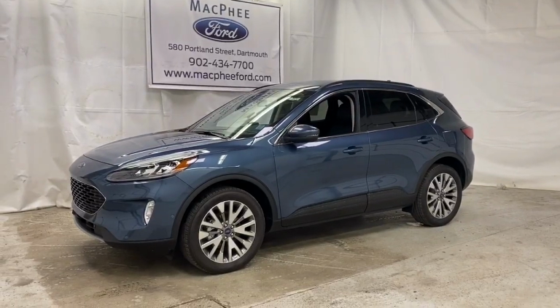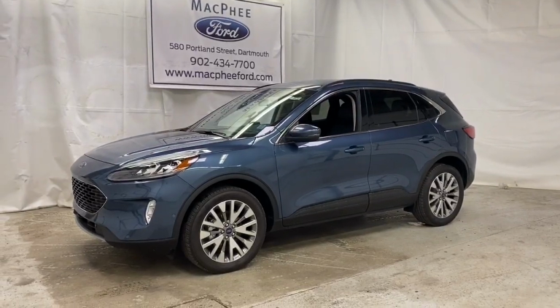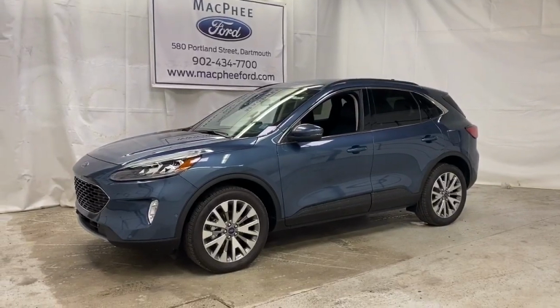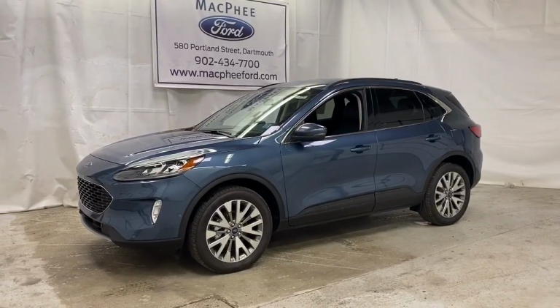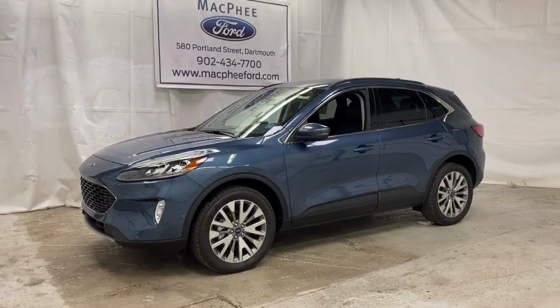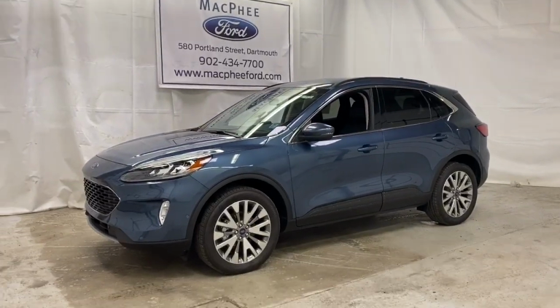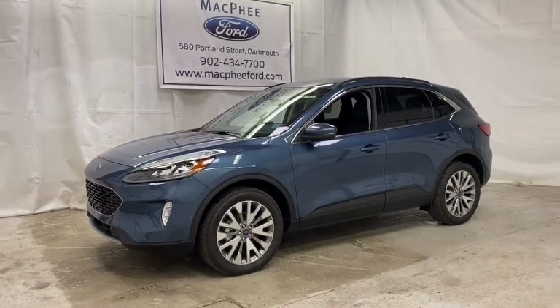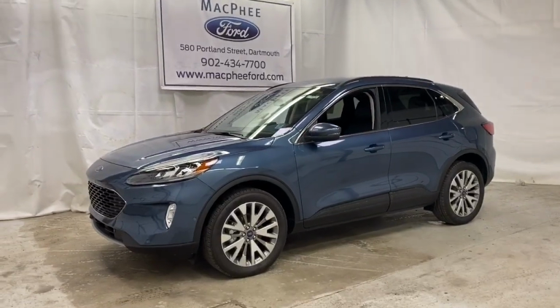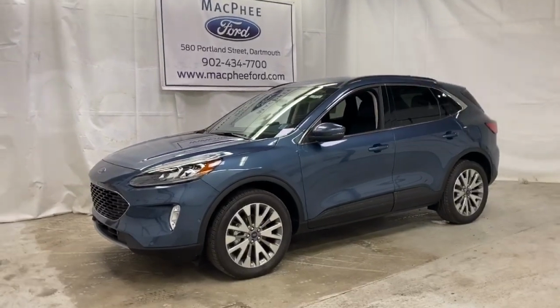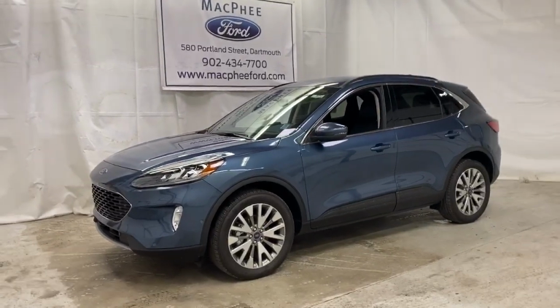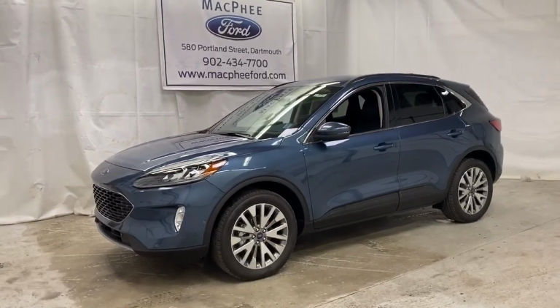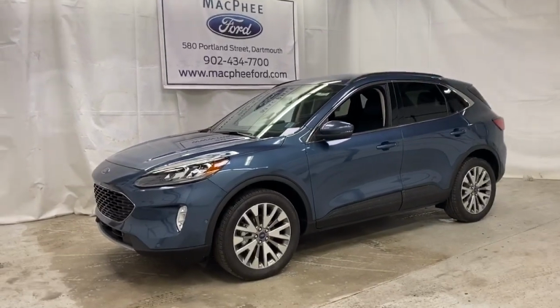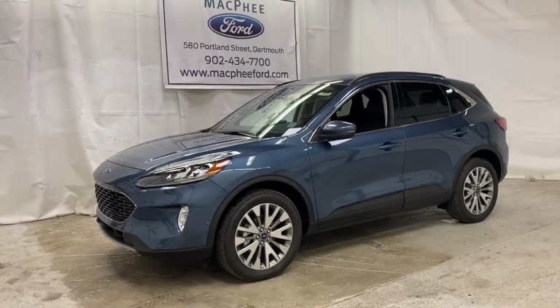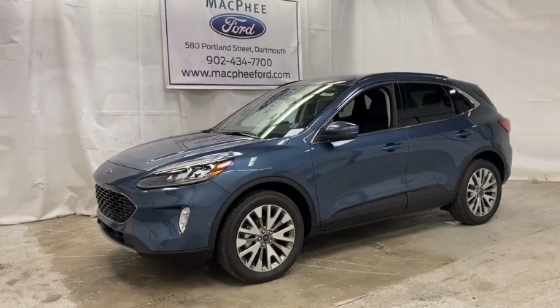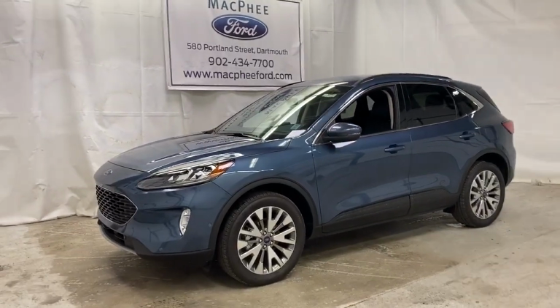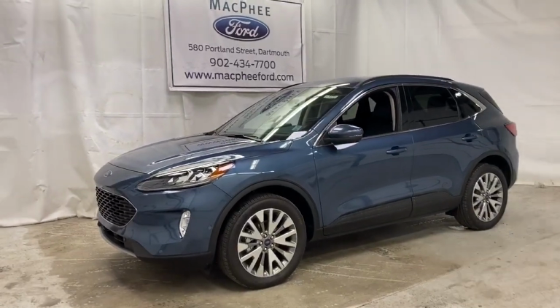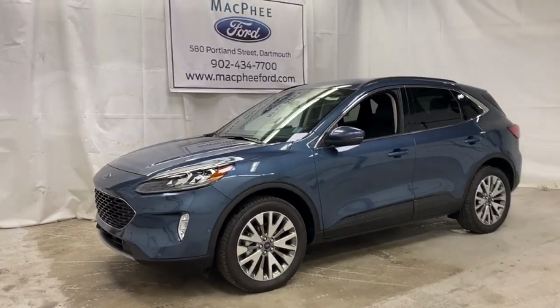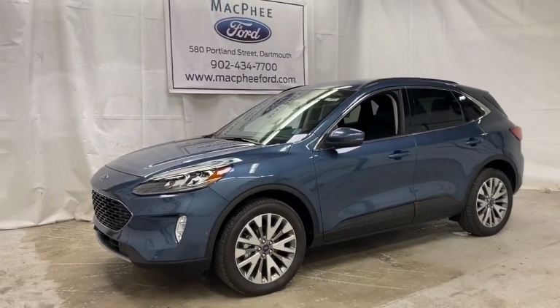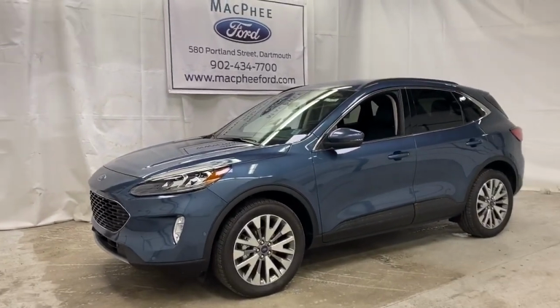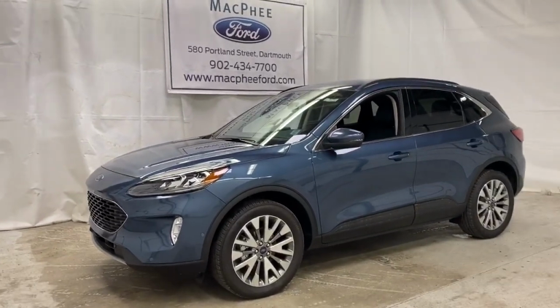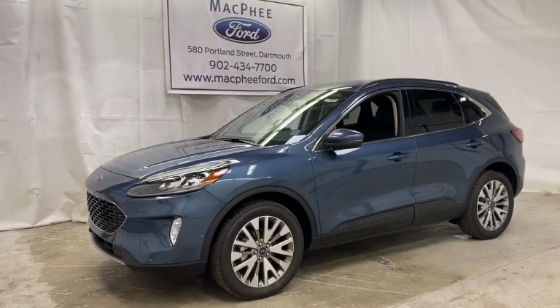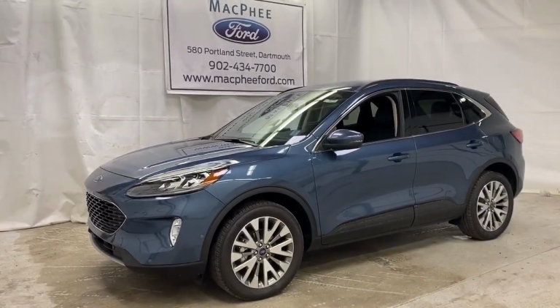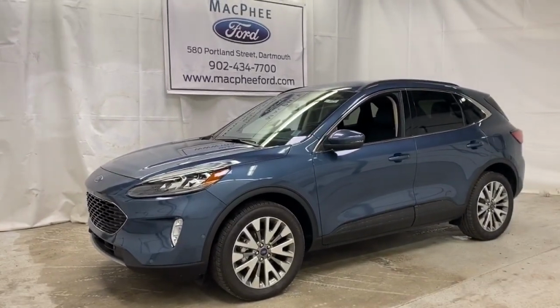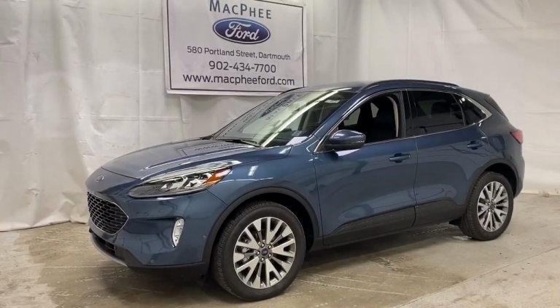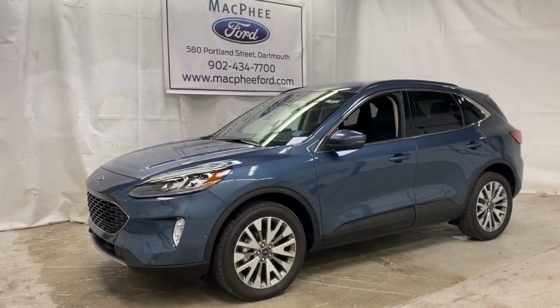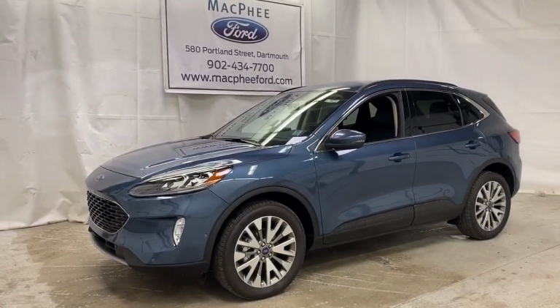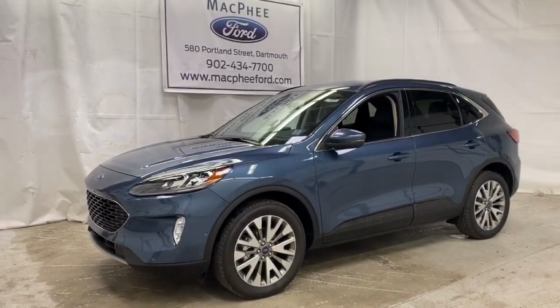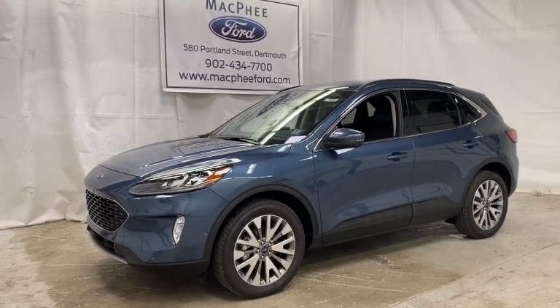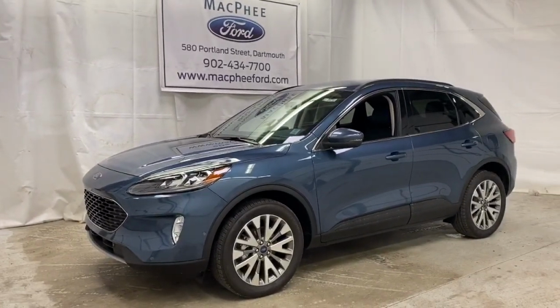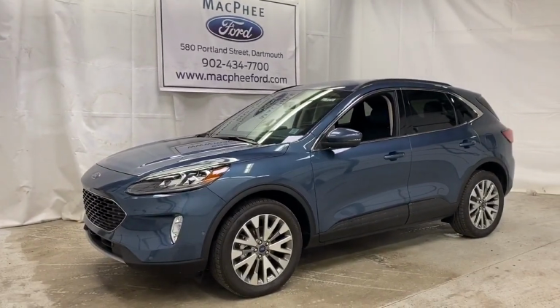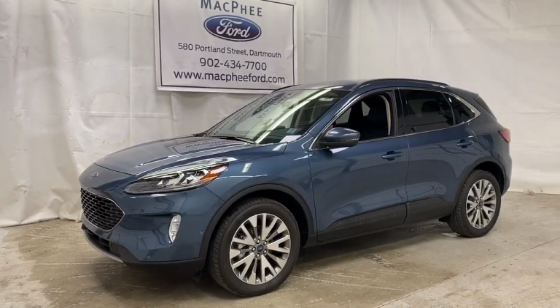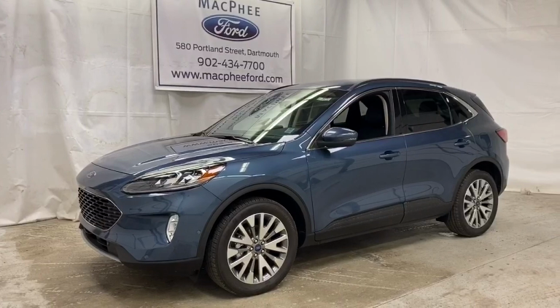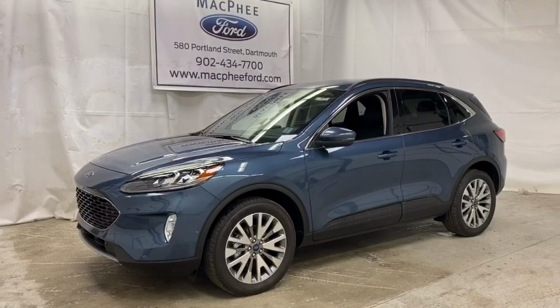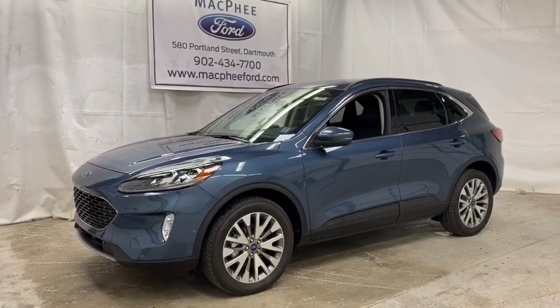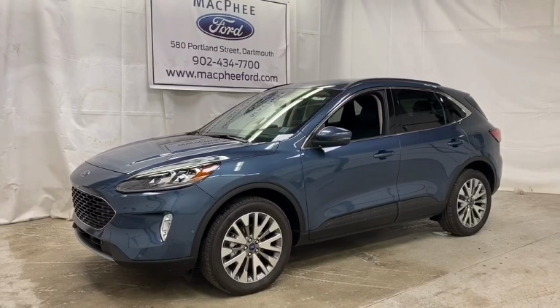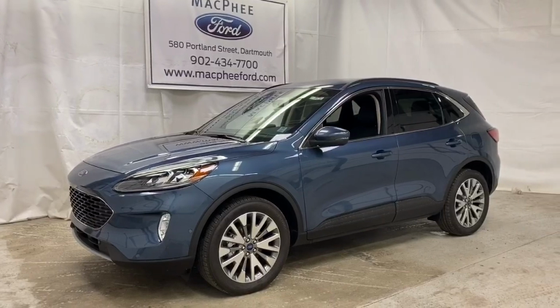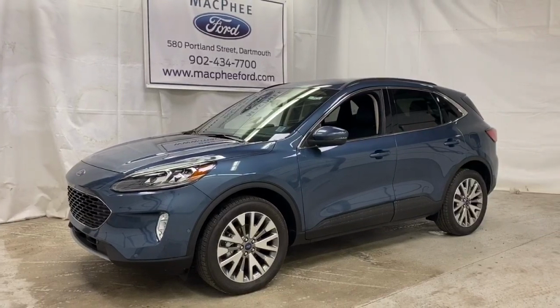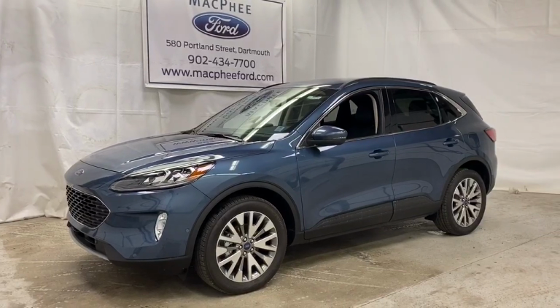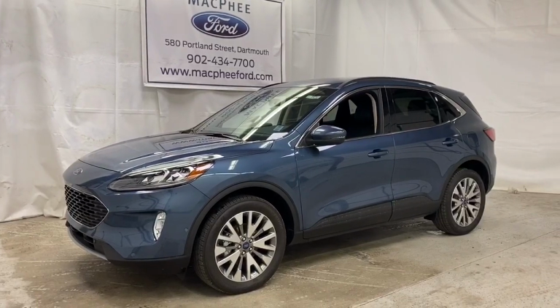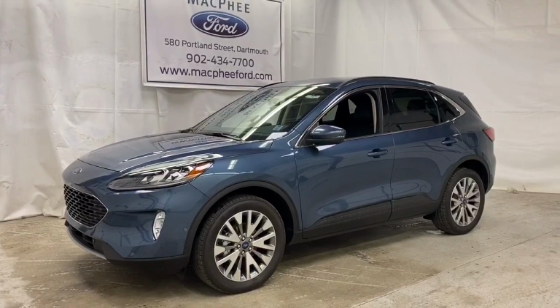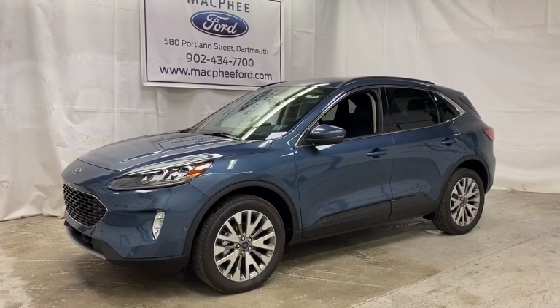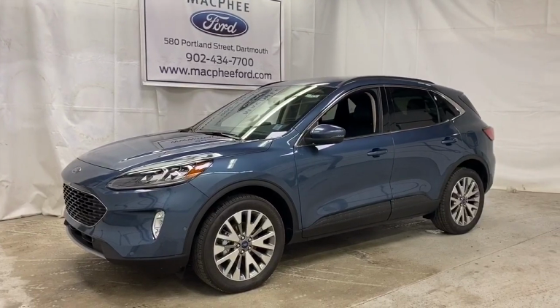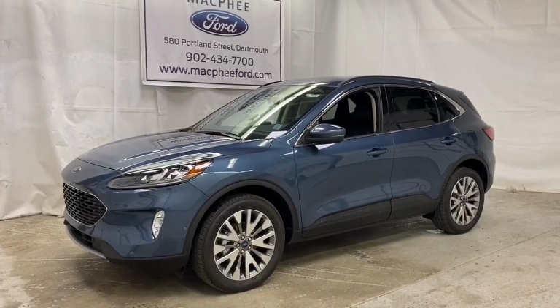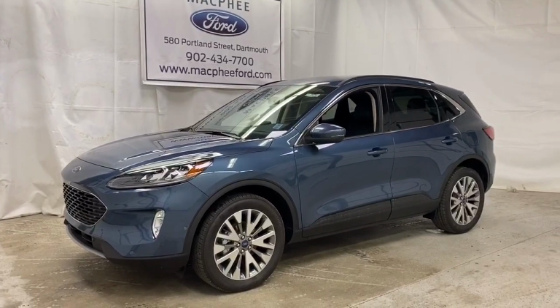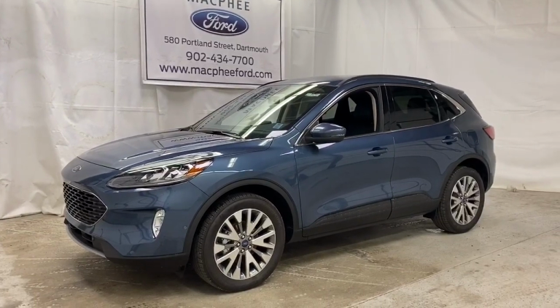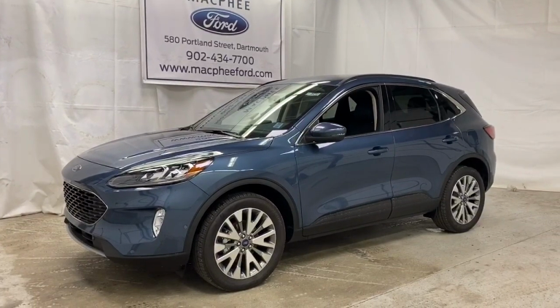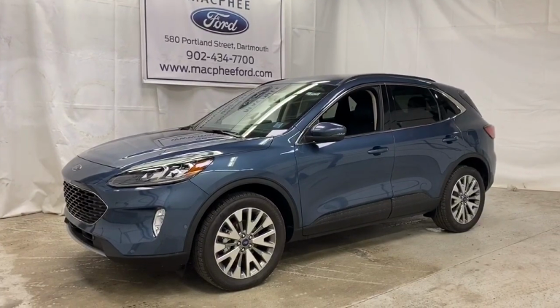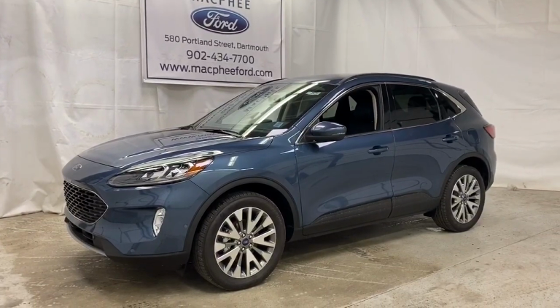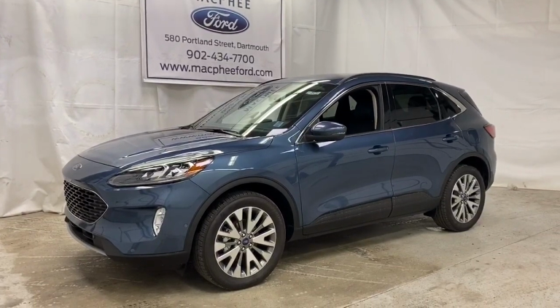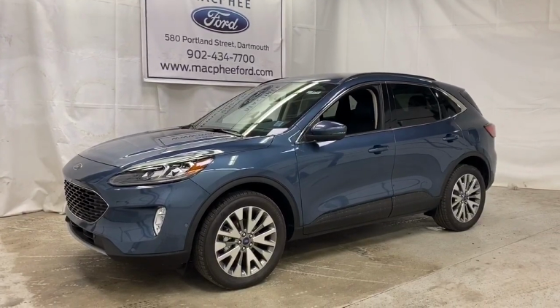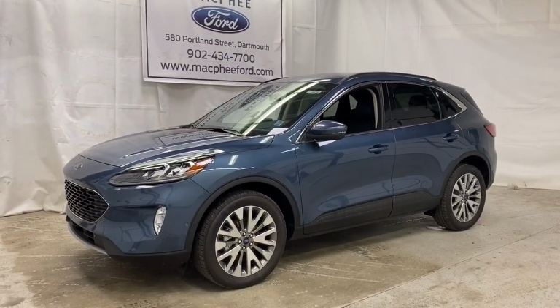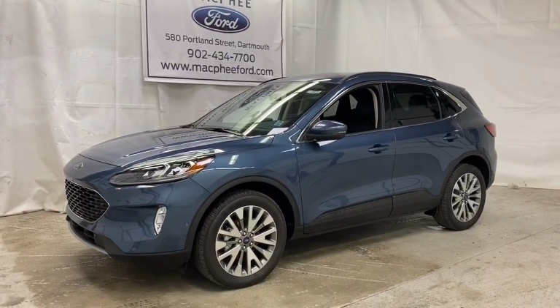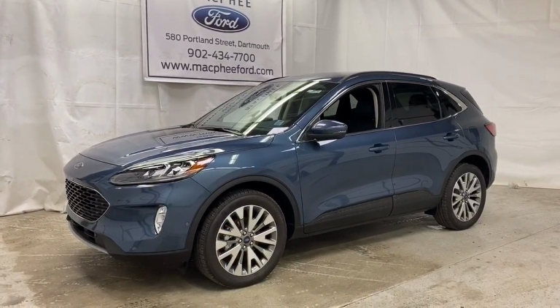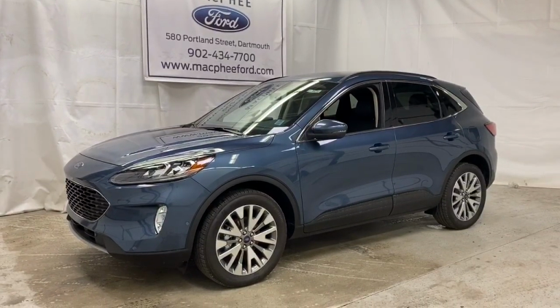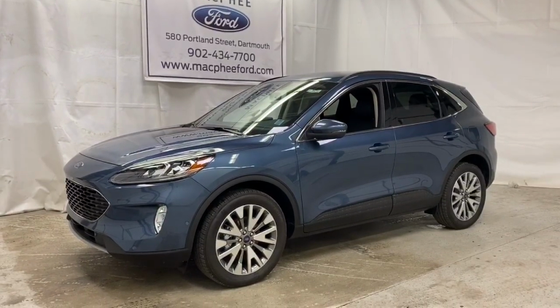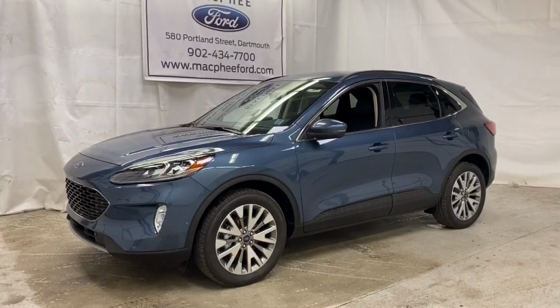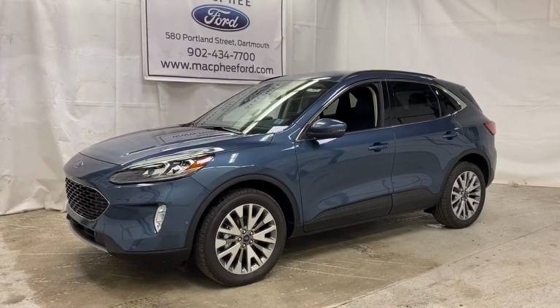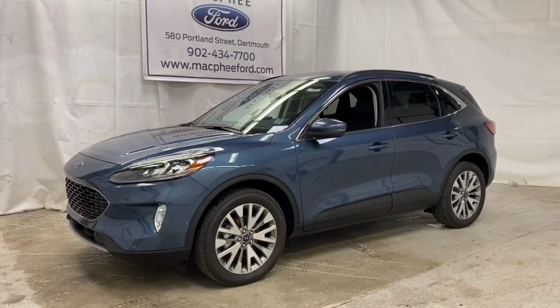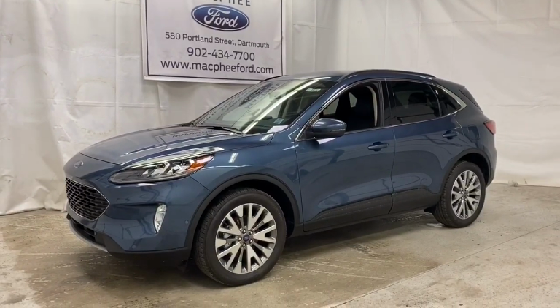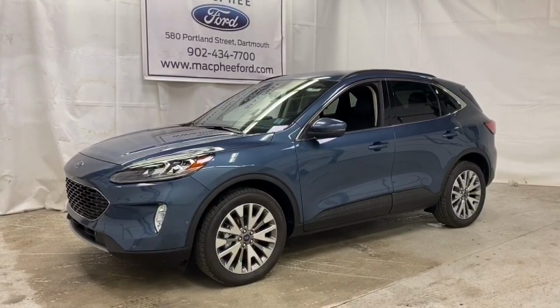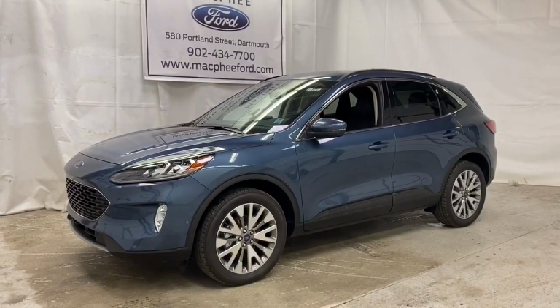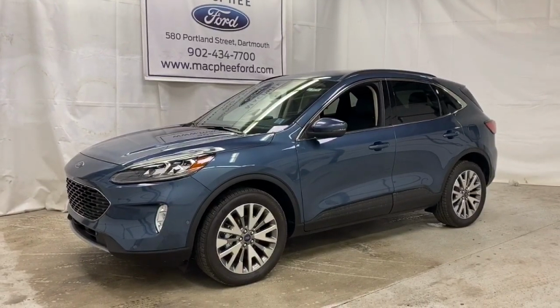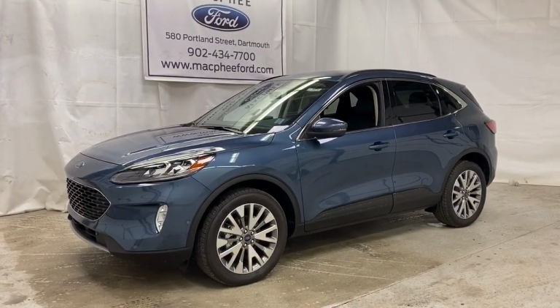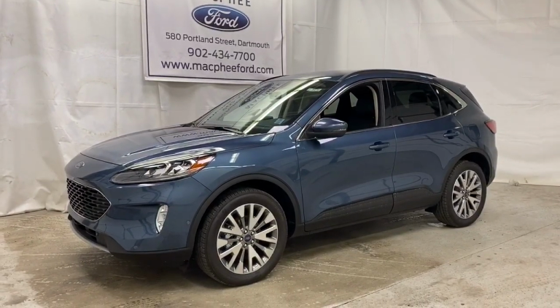Welcome back to MacPhee Ford located at 580 Portland Street, Dartmouth, Nova Scotia. Today we're going to be taking a look at this 2020 Ford Escape Titanium Hybrid.